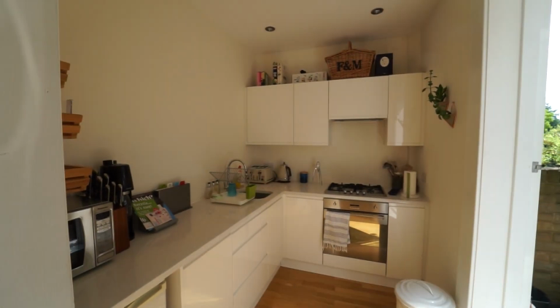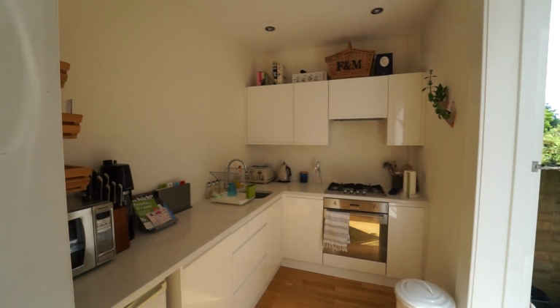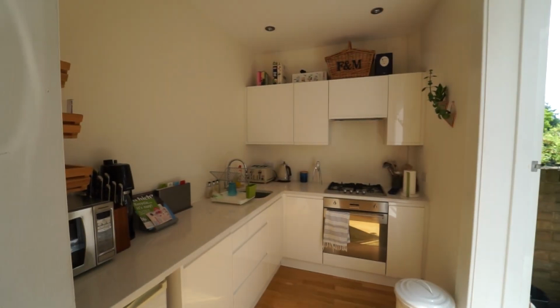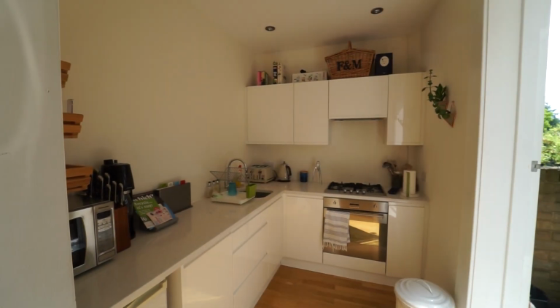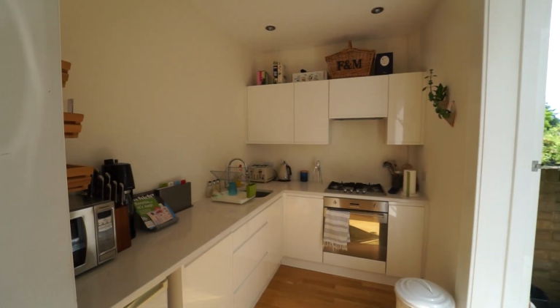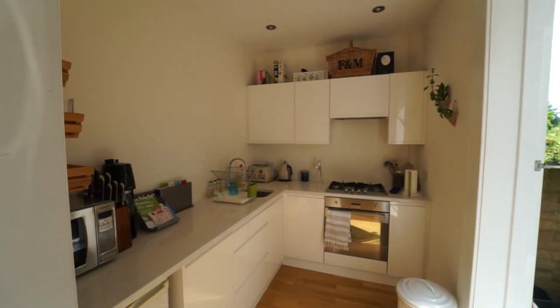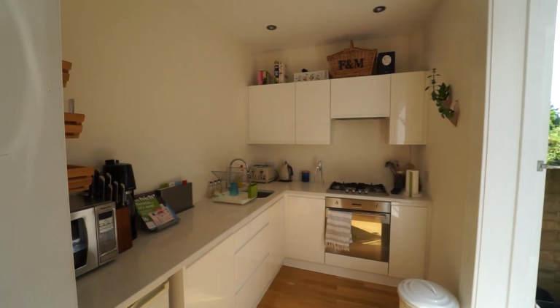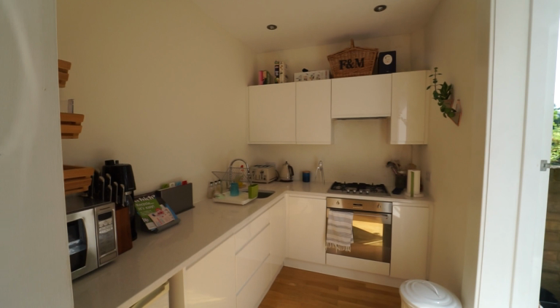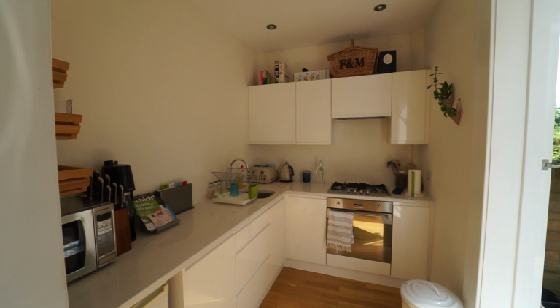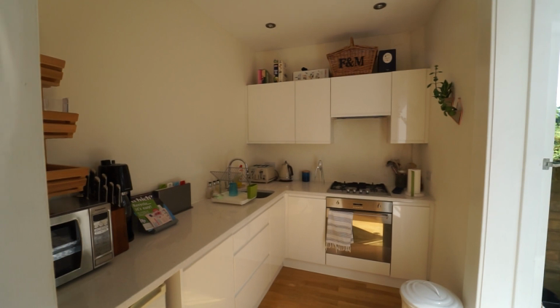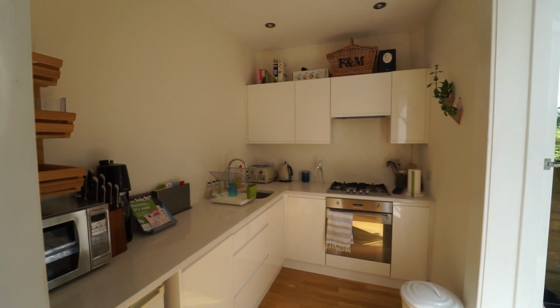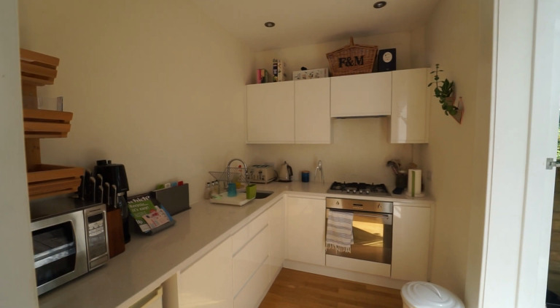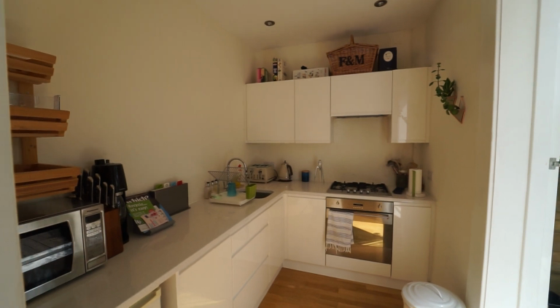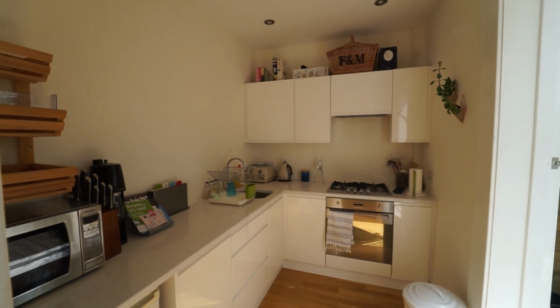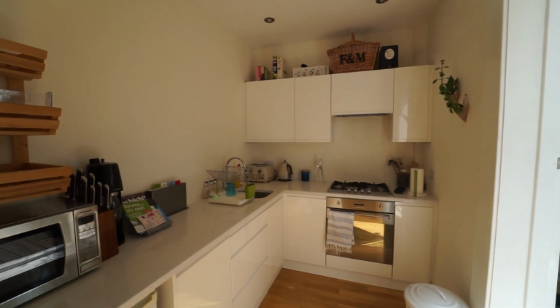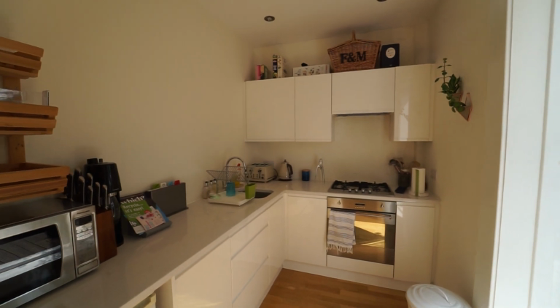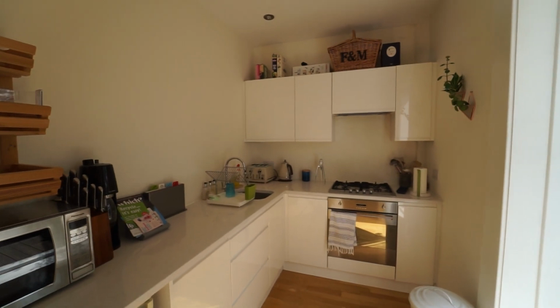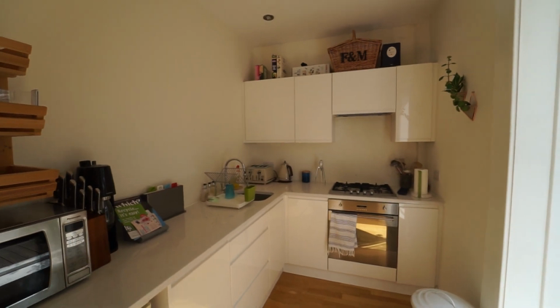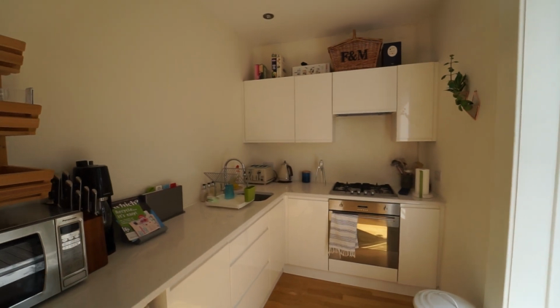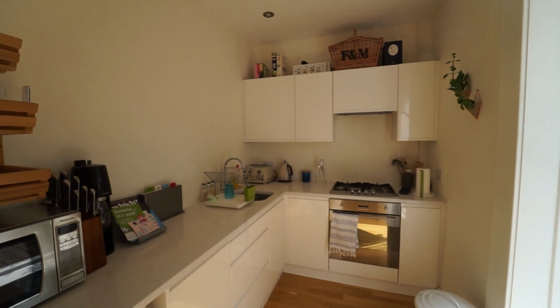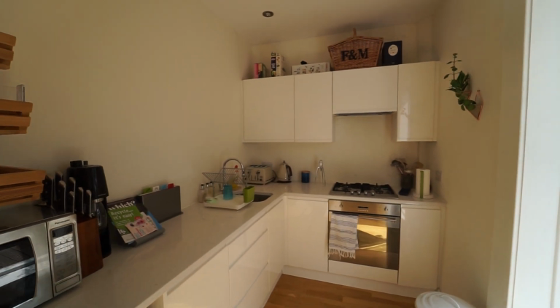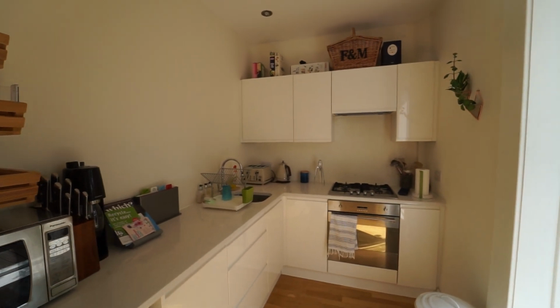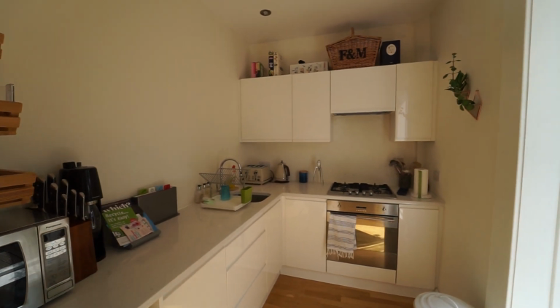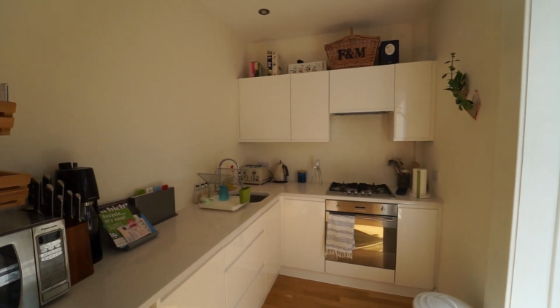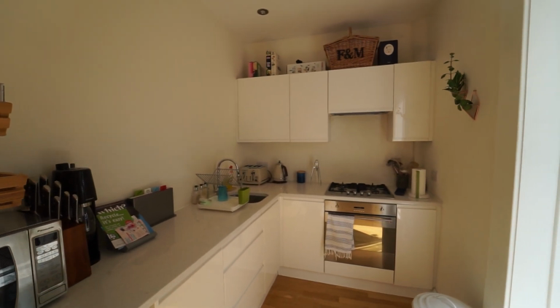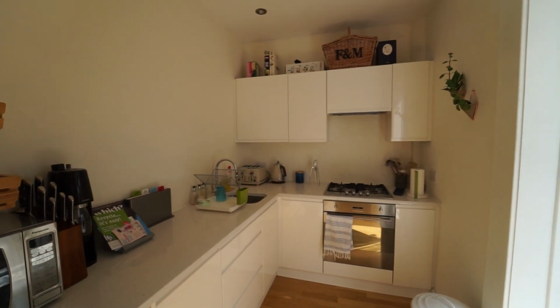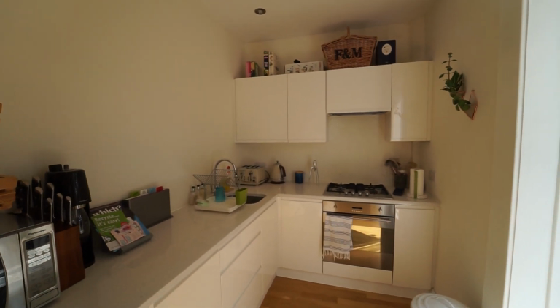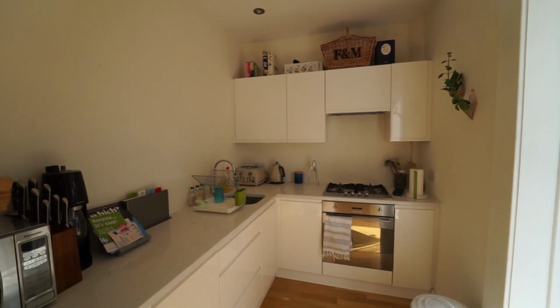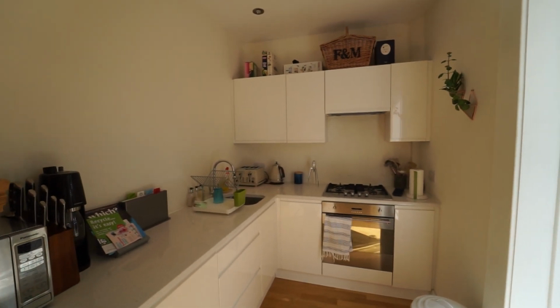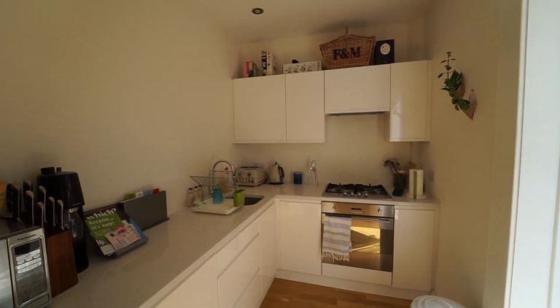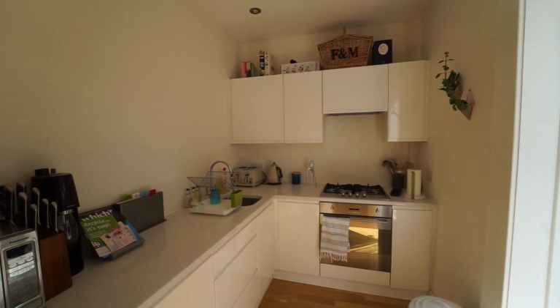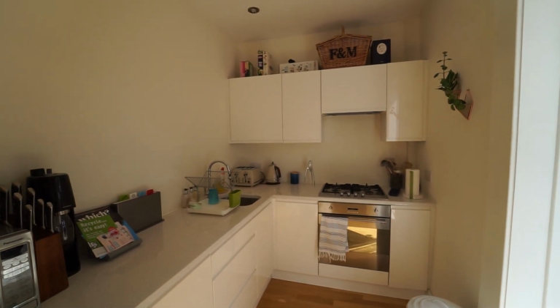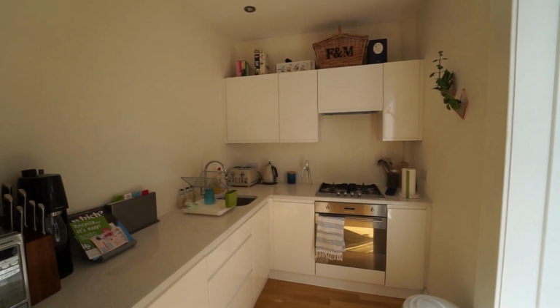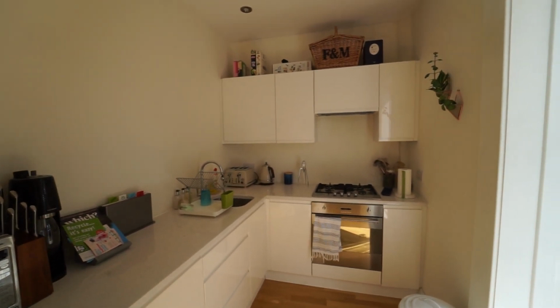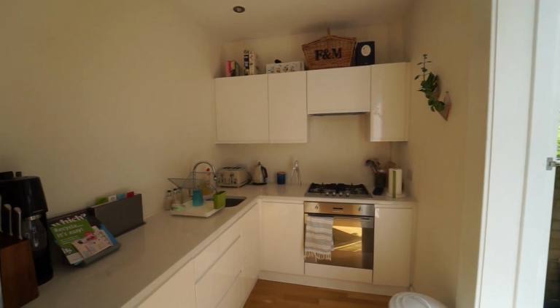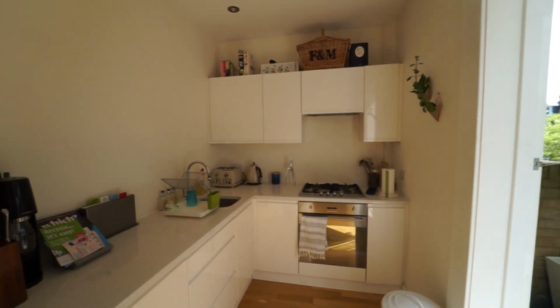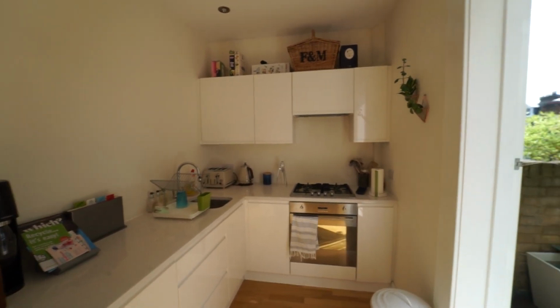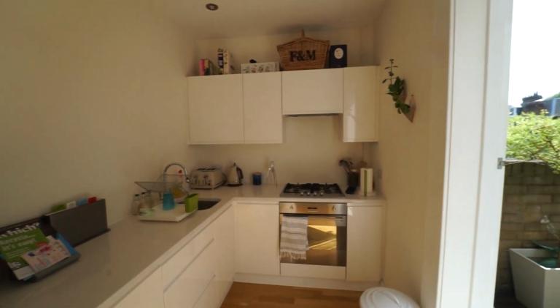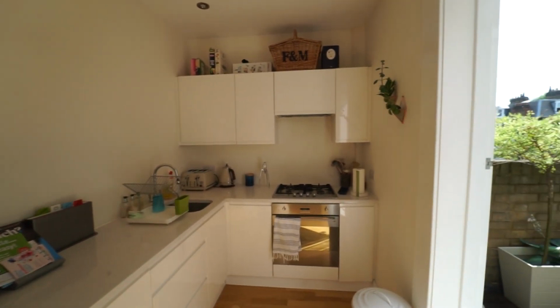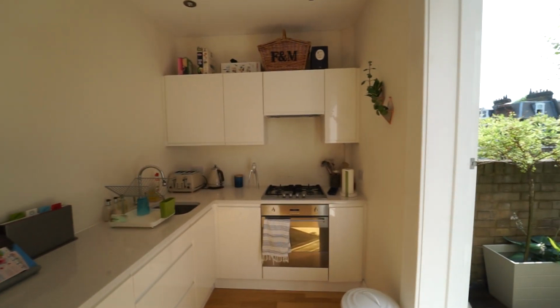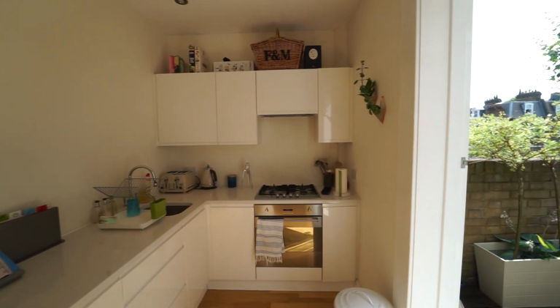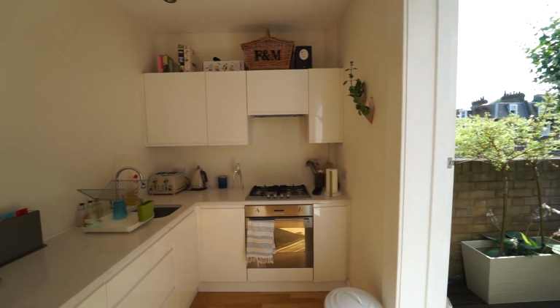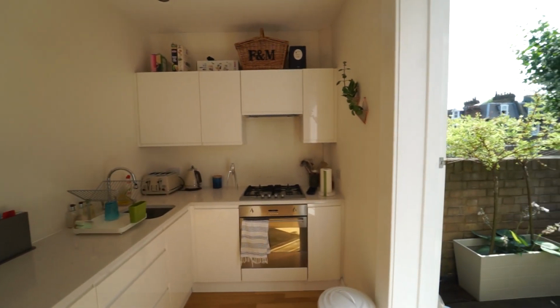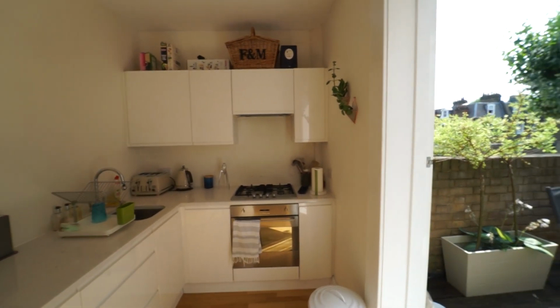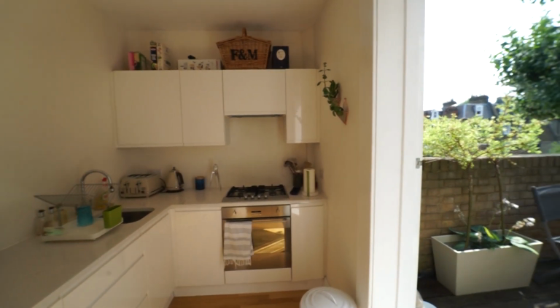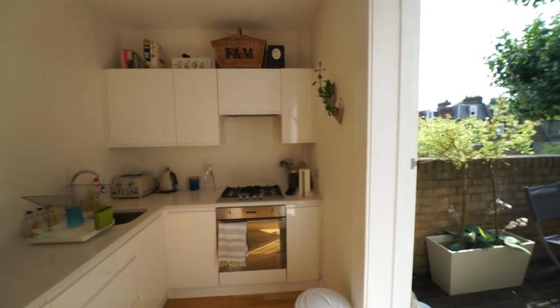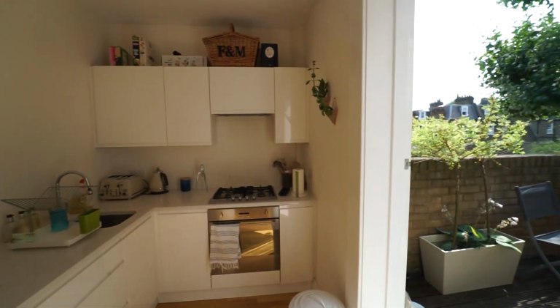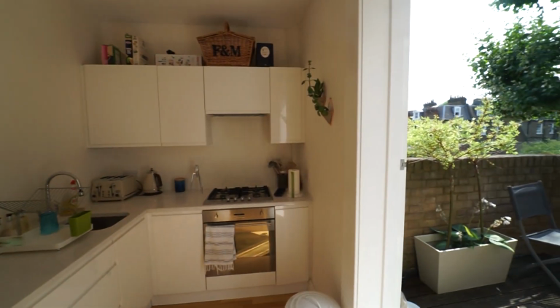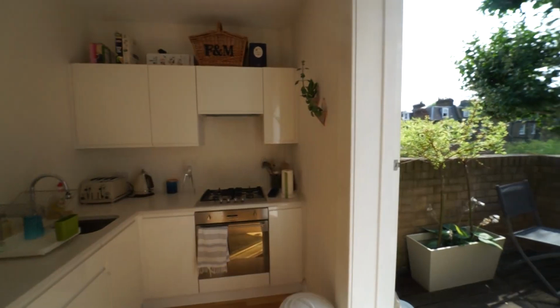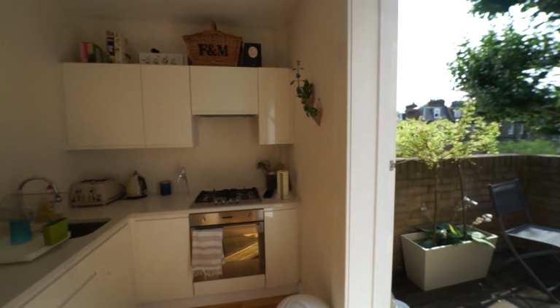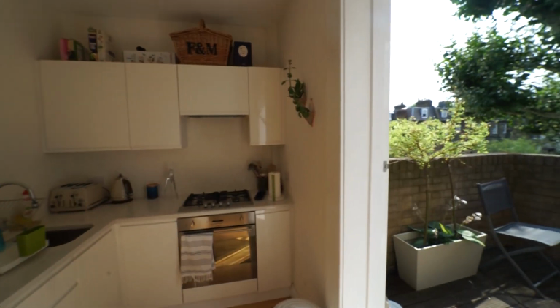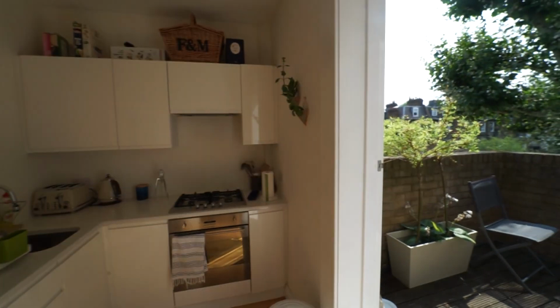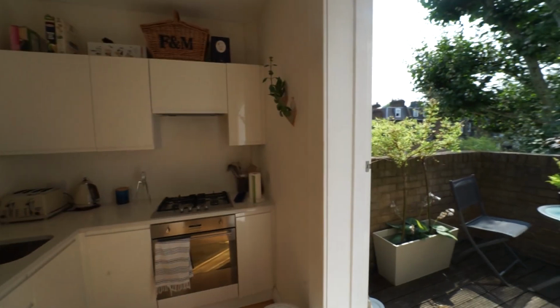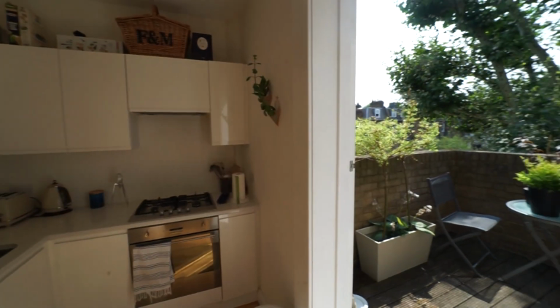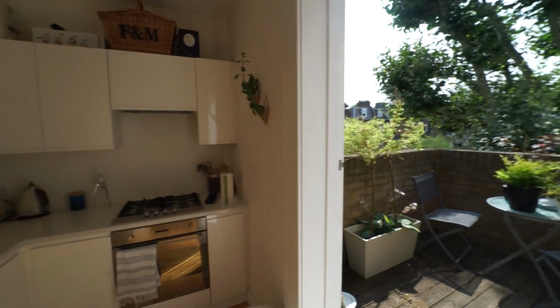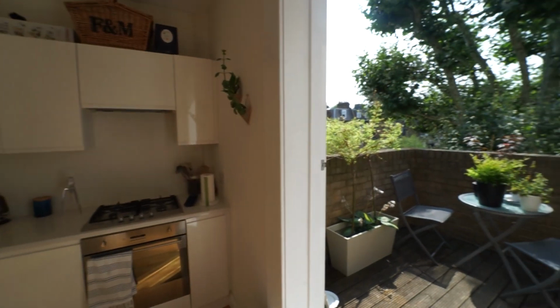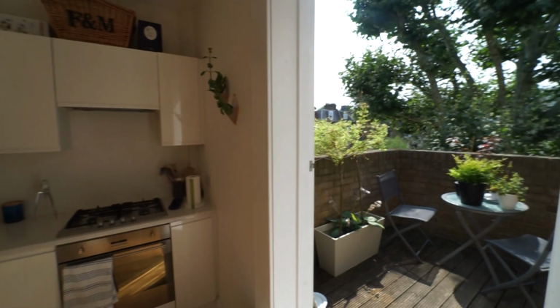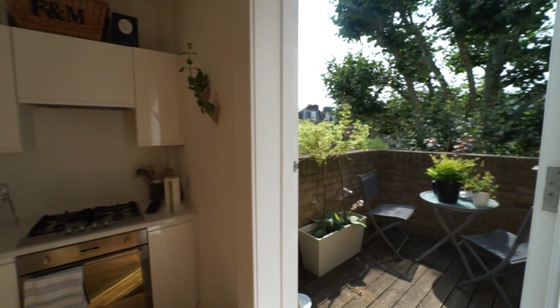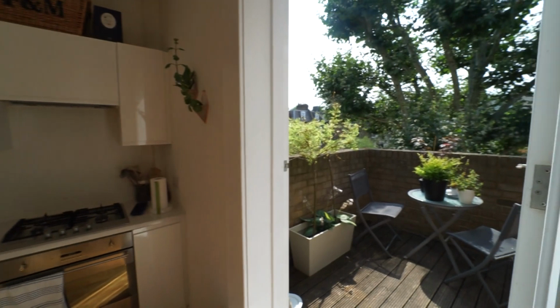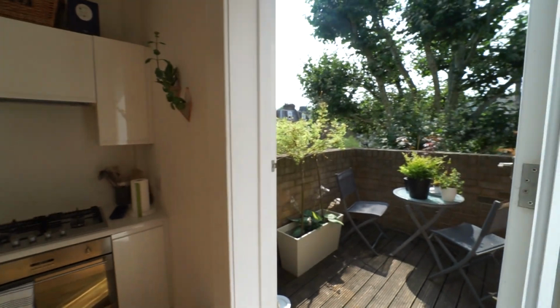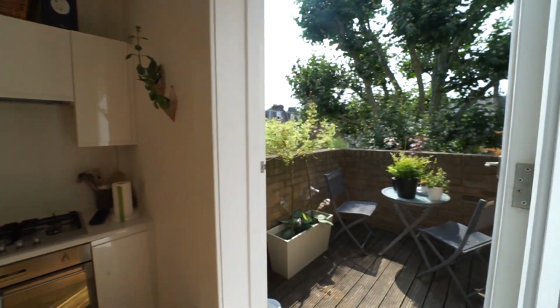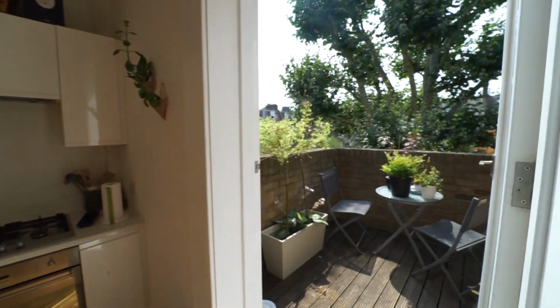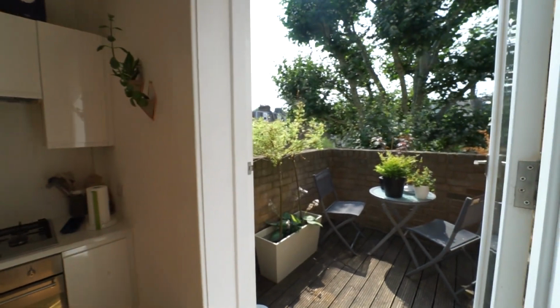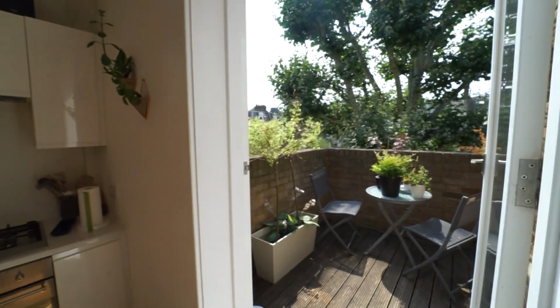A separate kitchen with direct access to a lovely roof terrace.